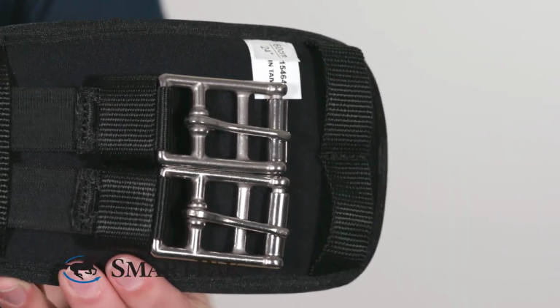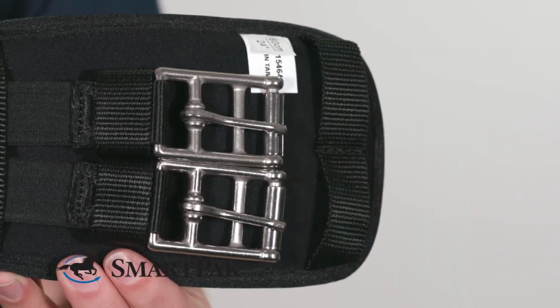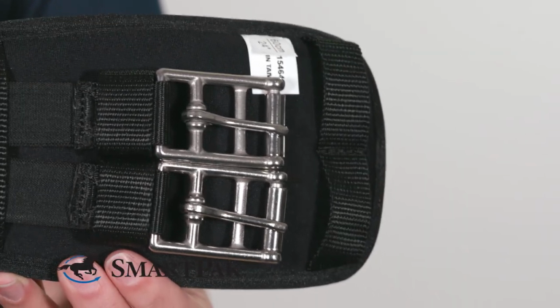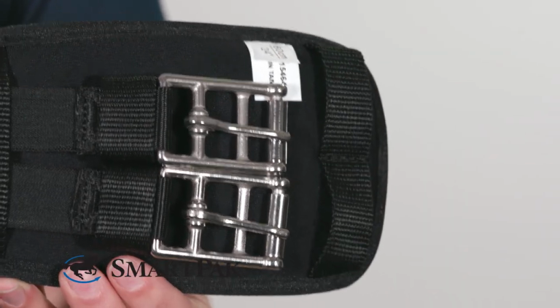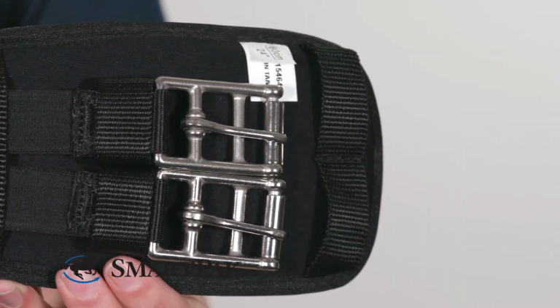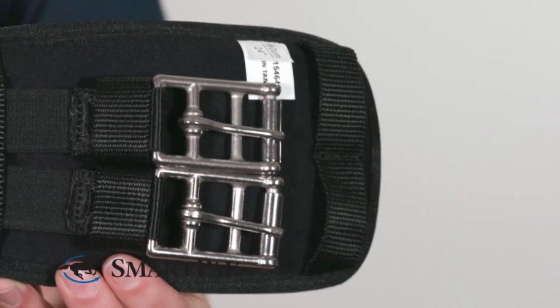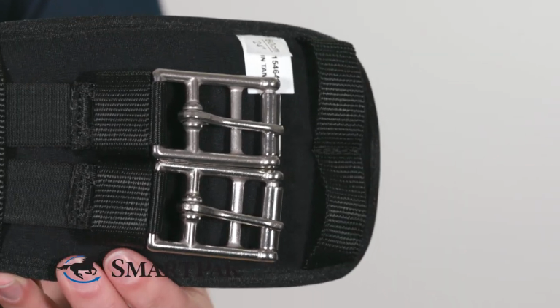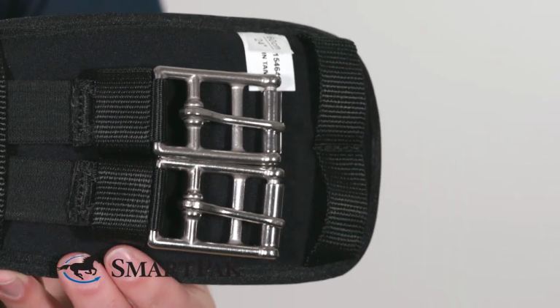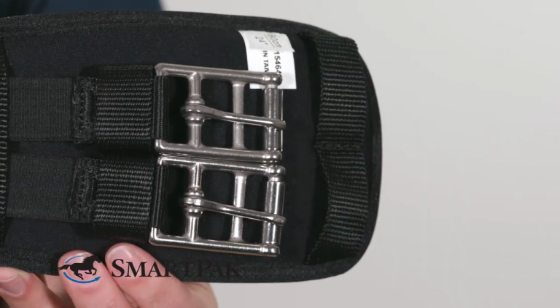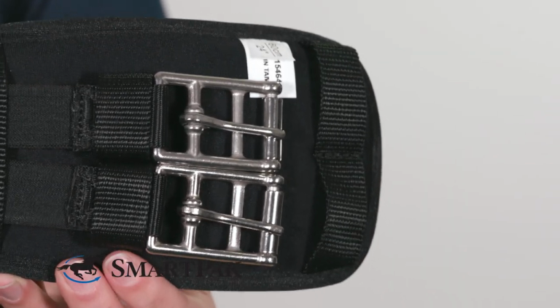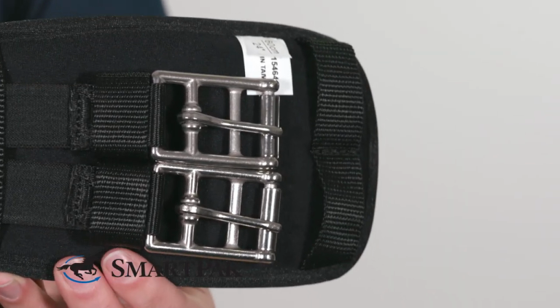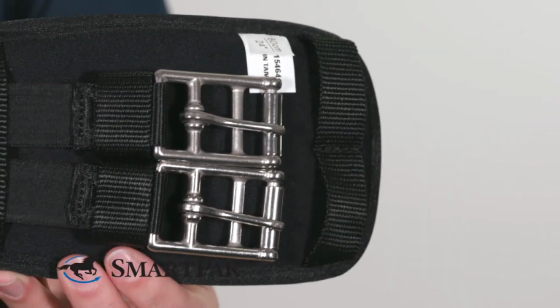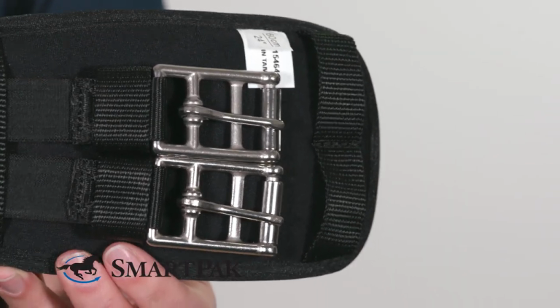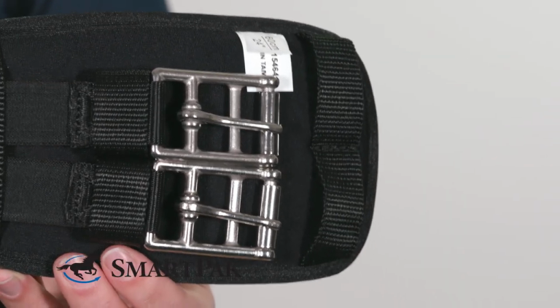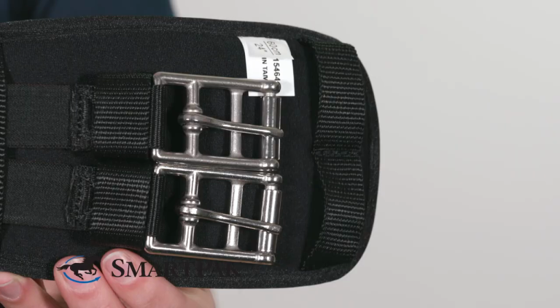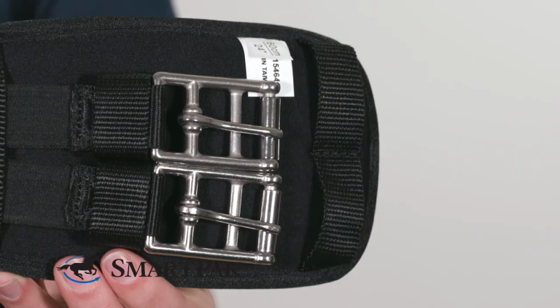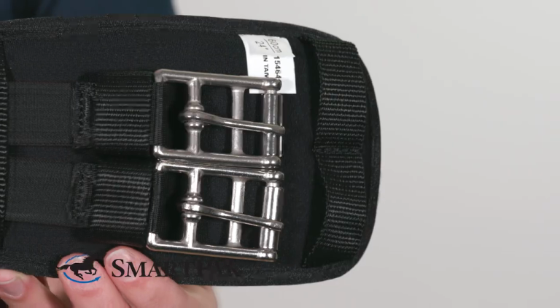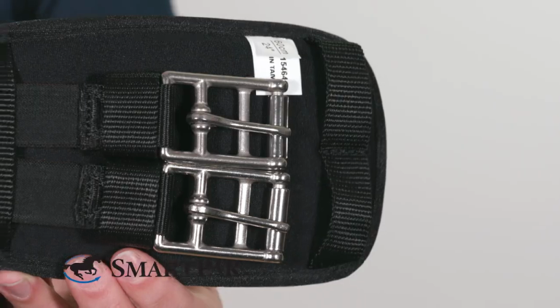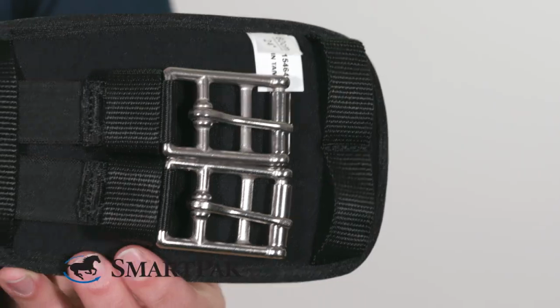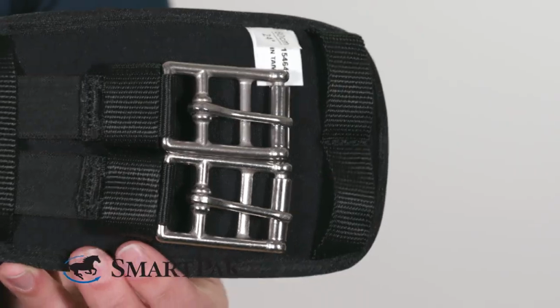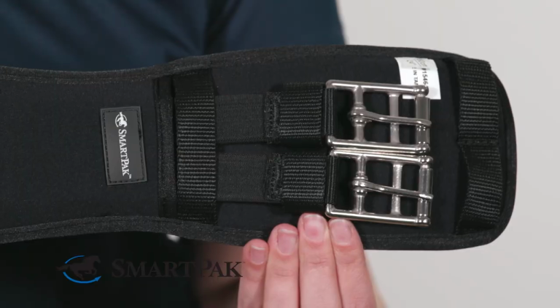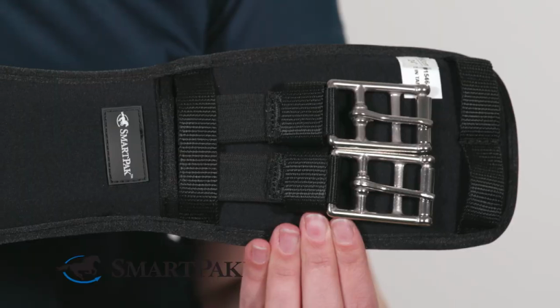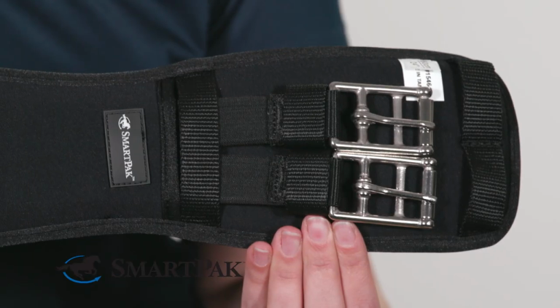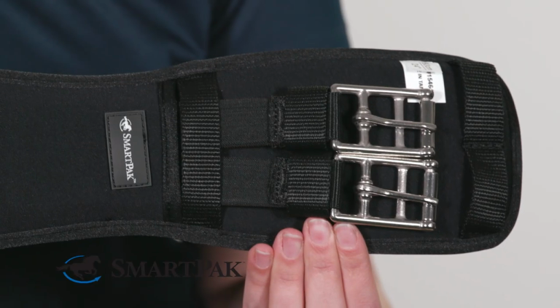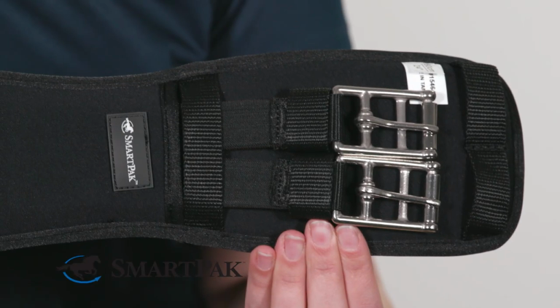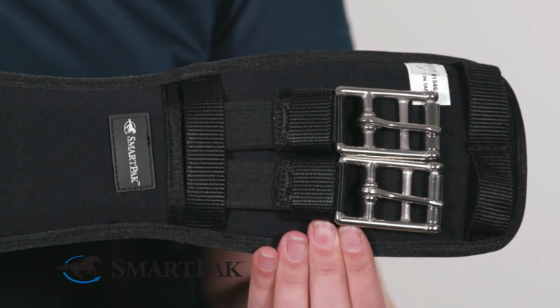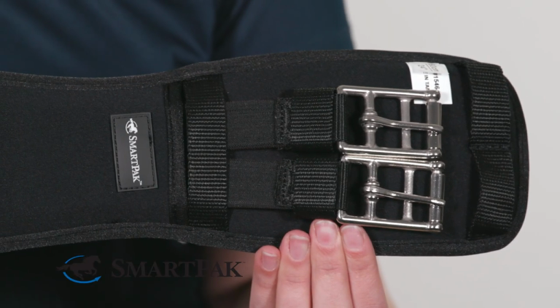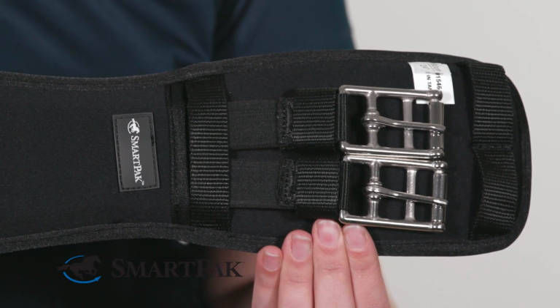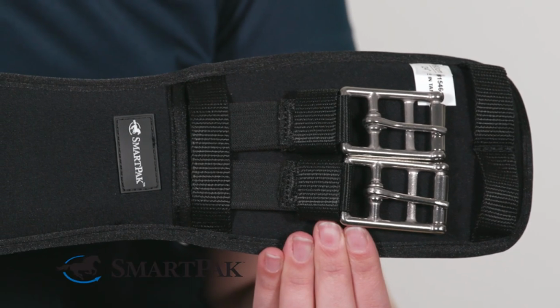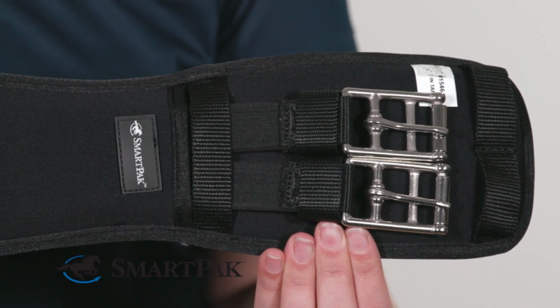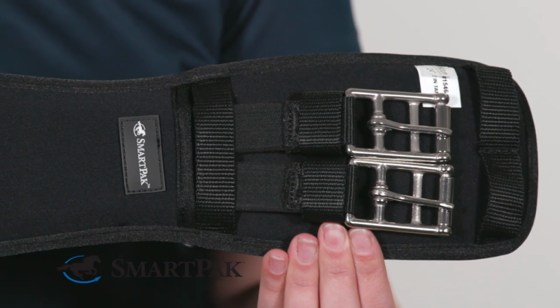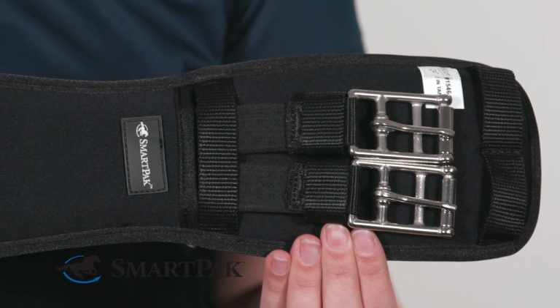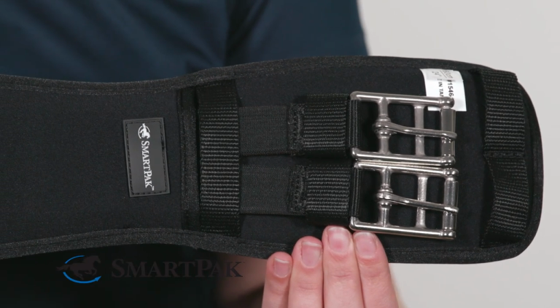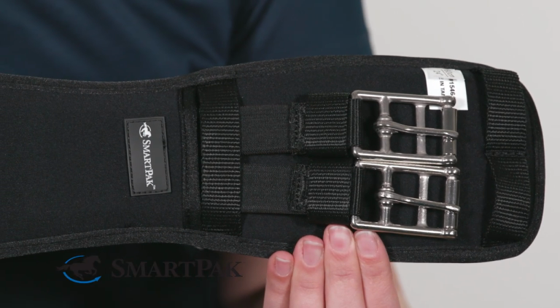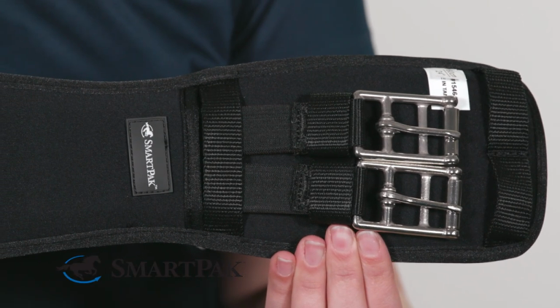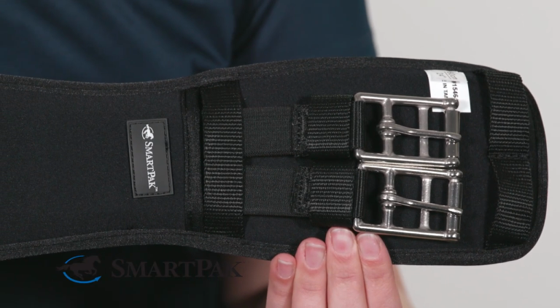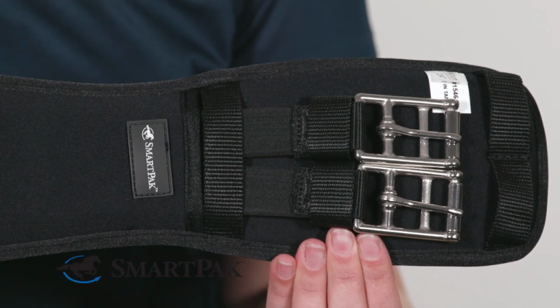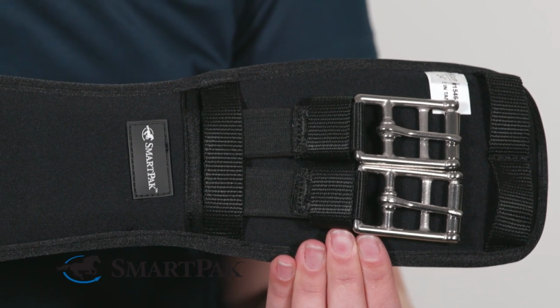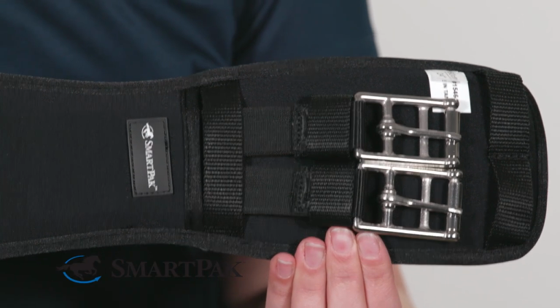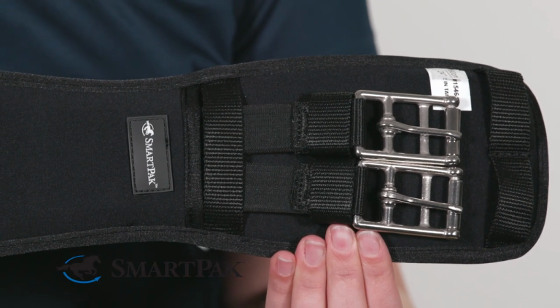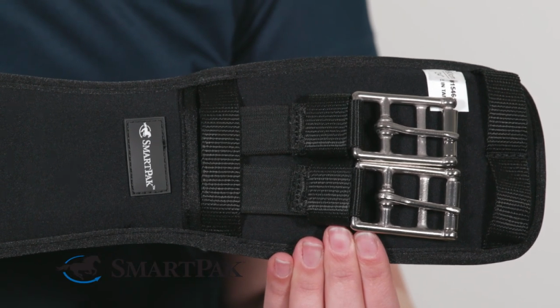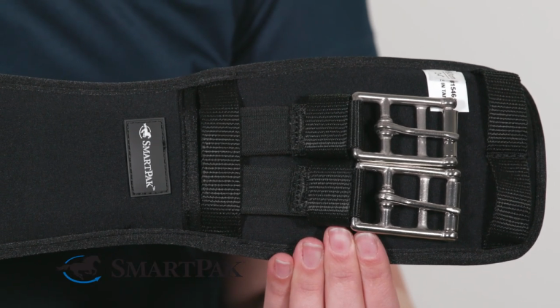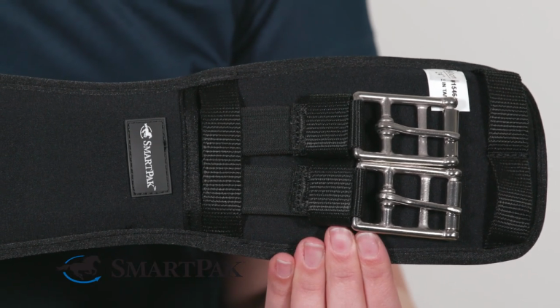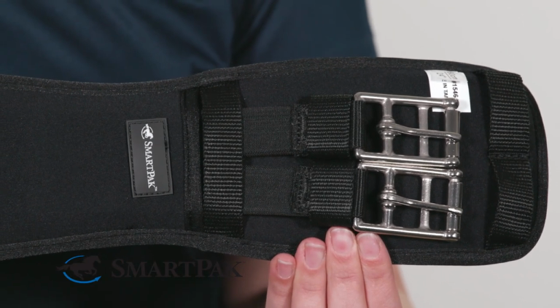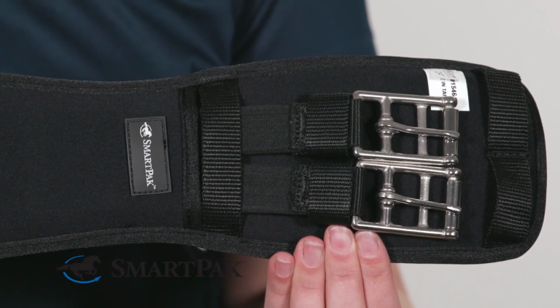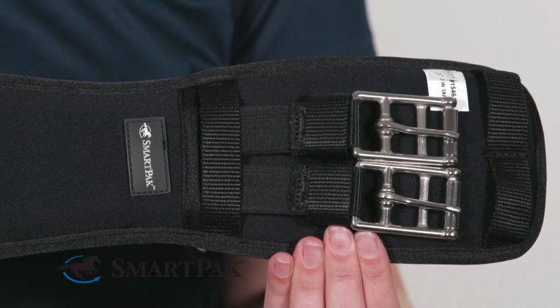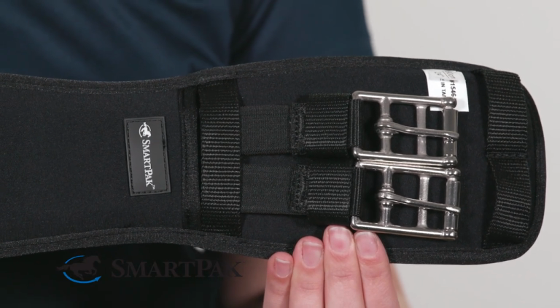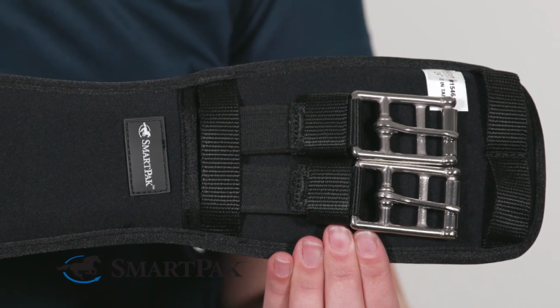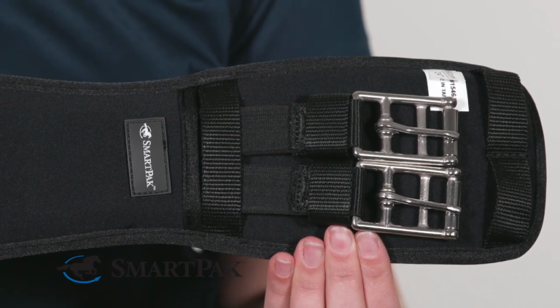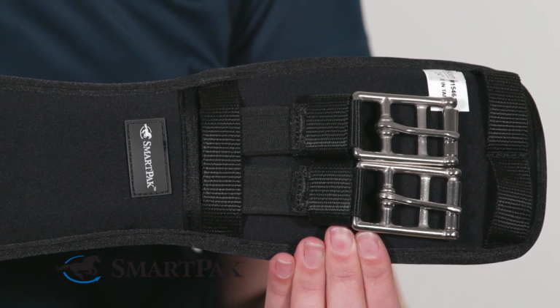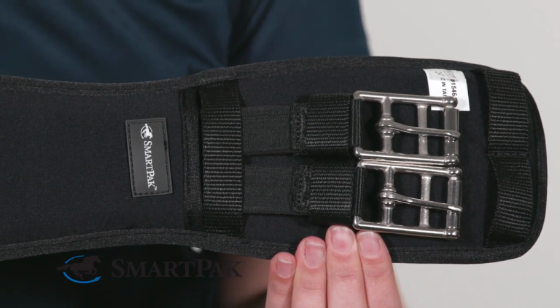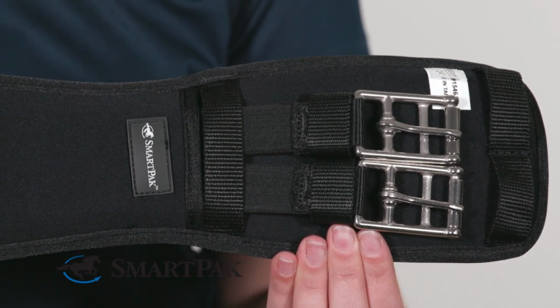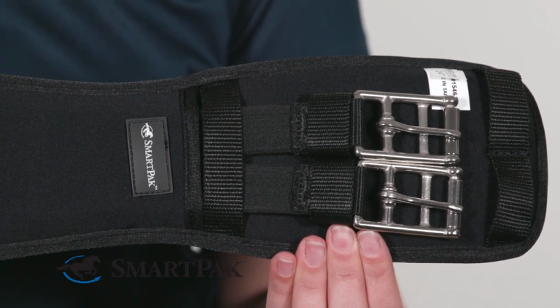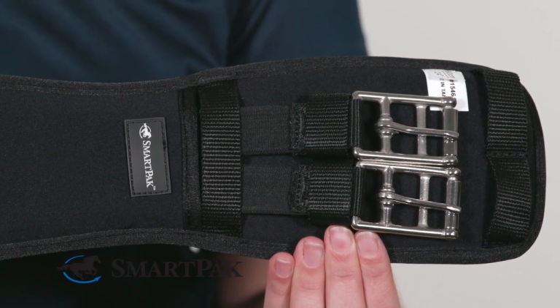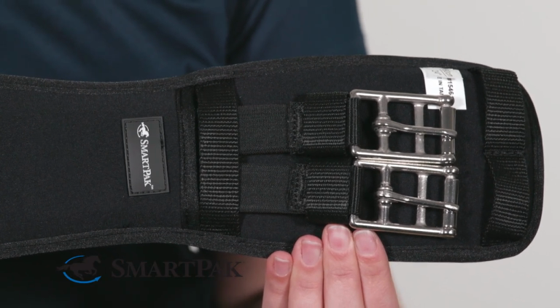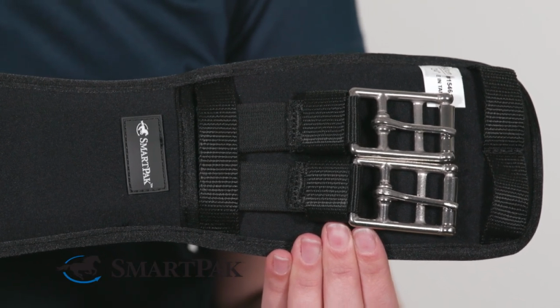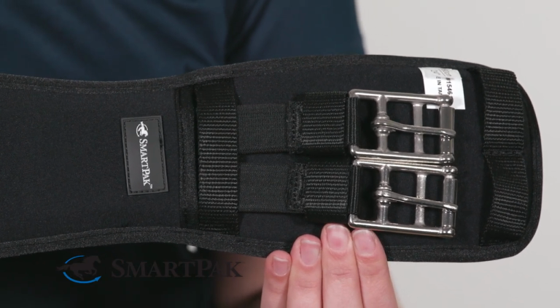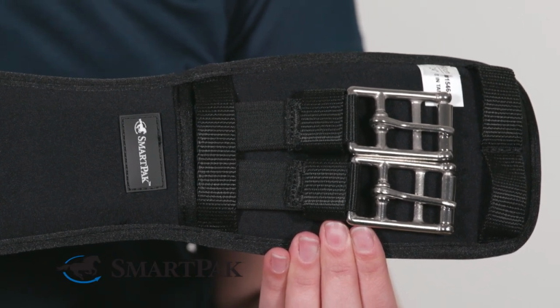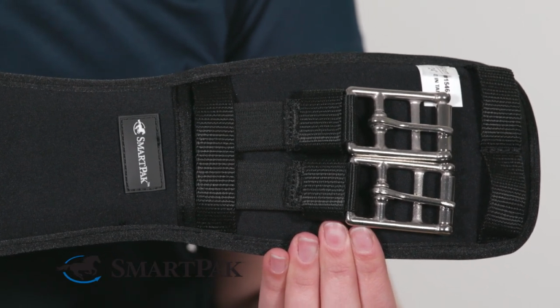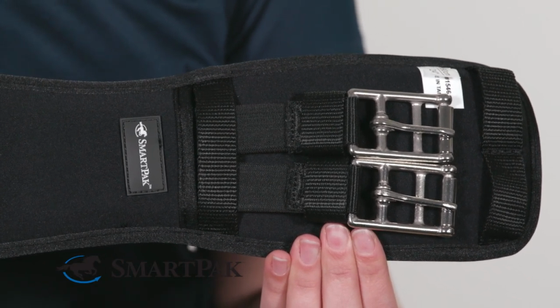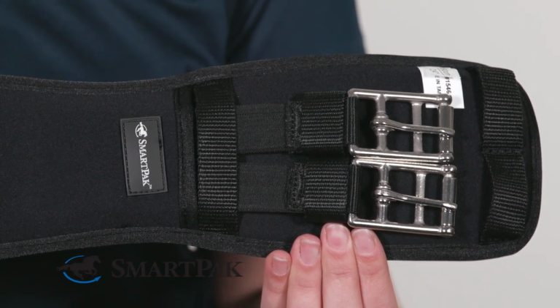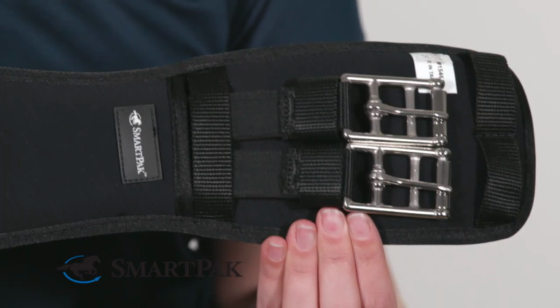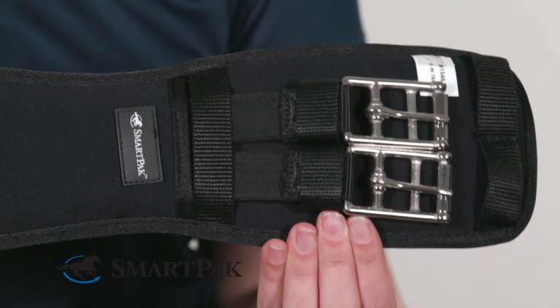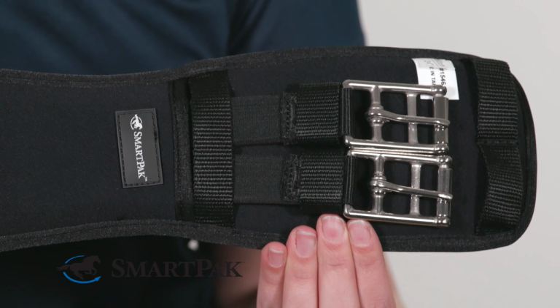This girth is perfect for anyone with a dressage or monoflap saddle. It's perfect for everyday schooling, but it's sleek enough to go right into the show ring.